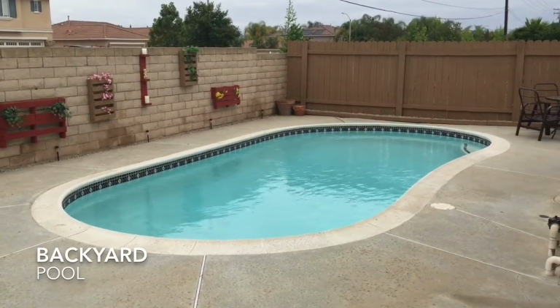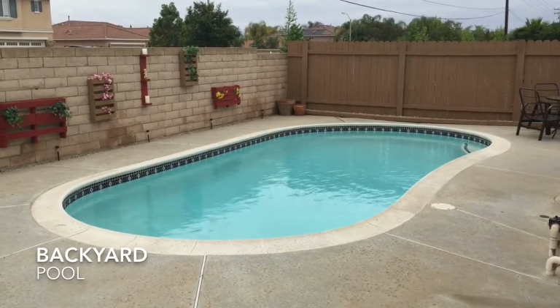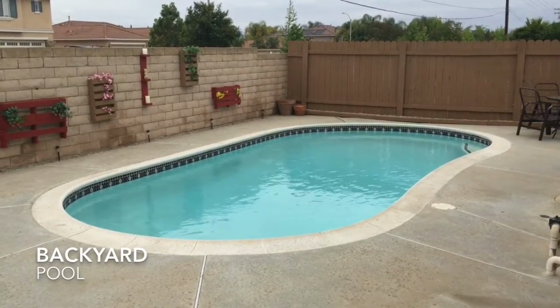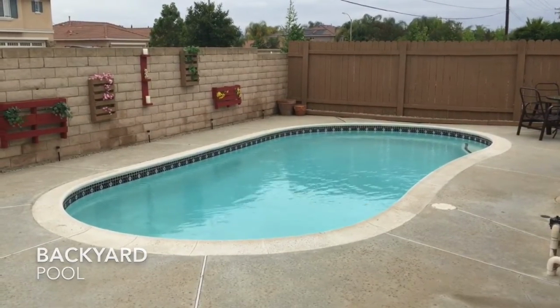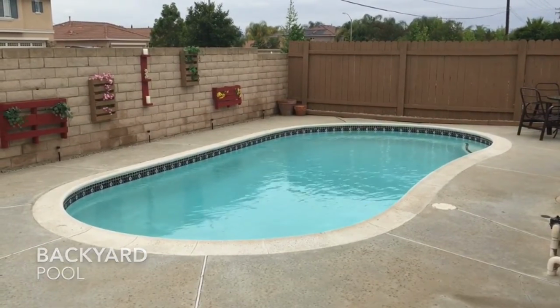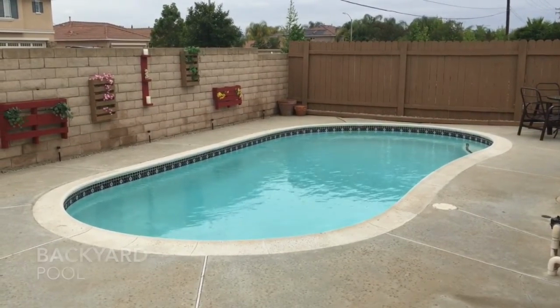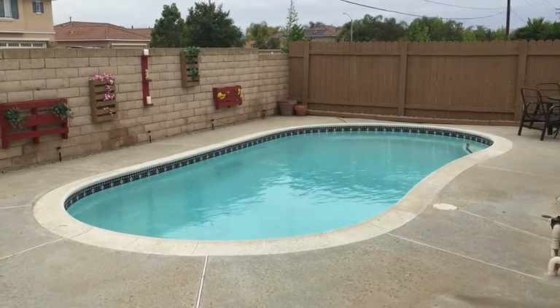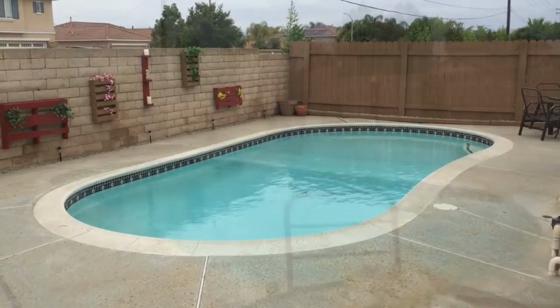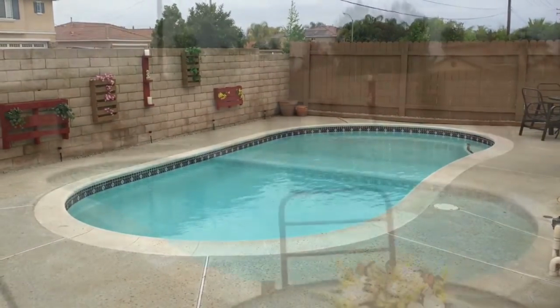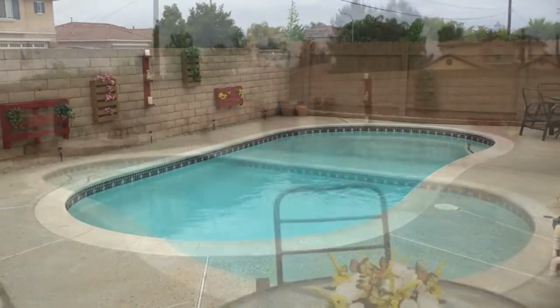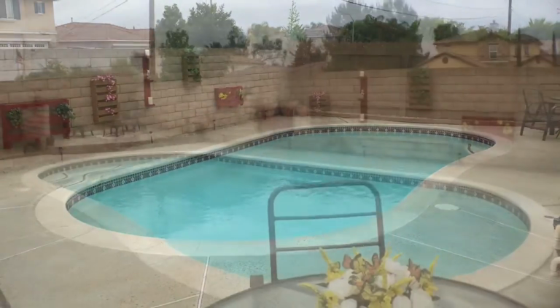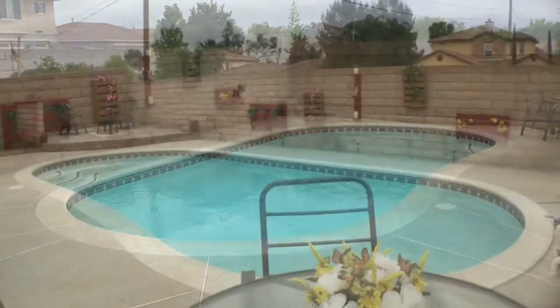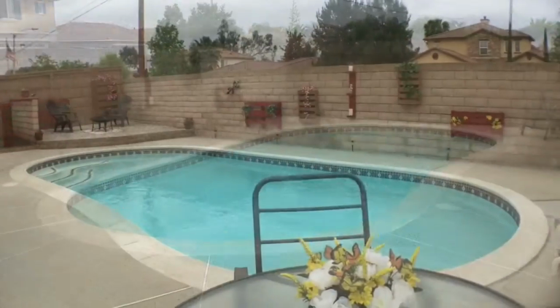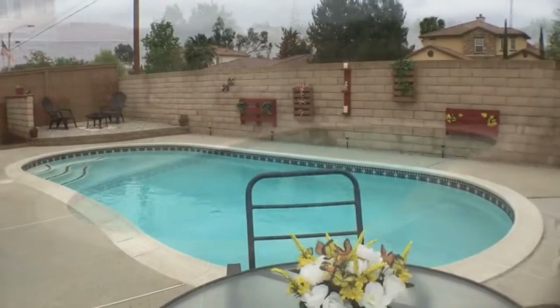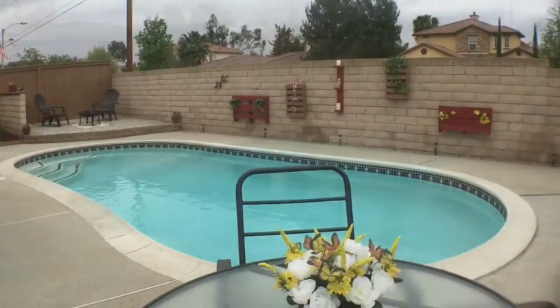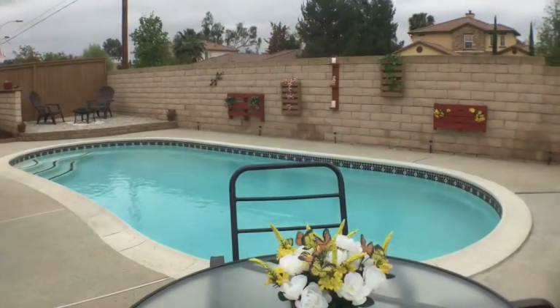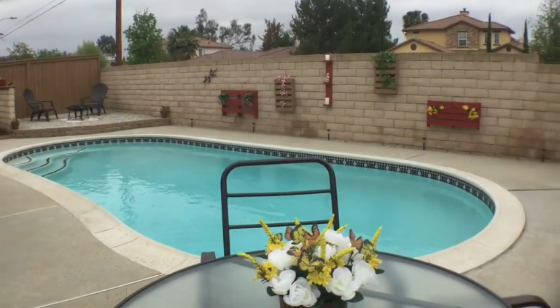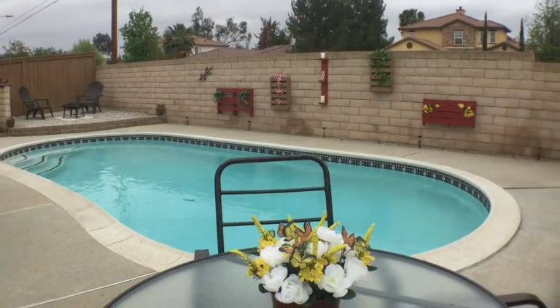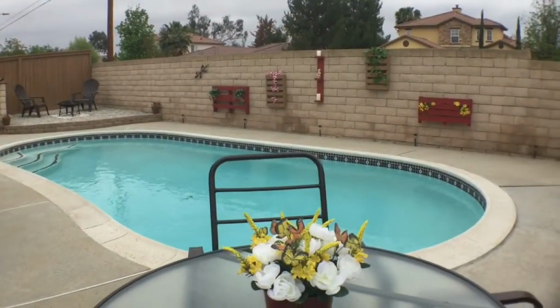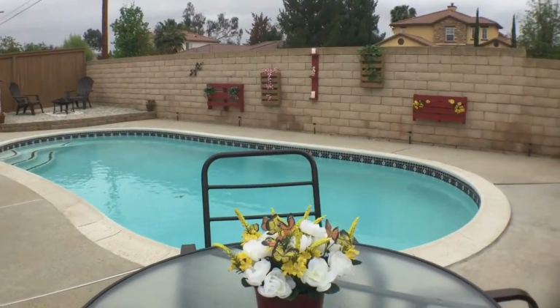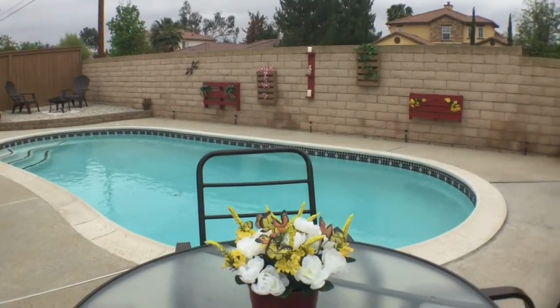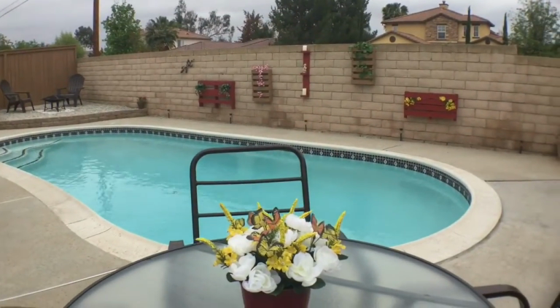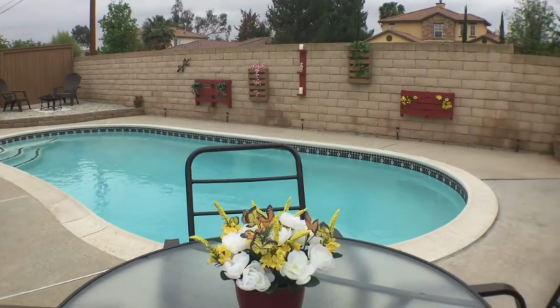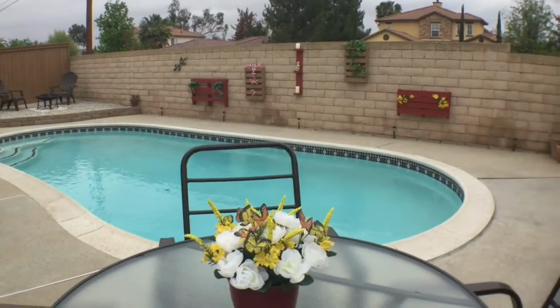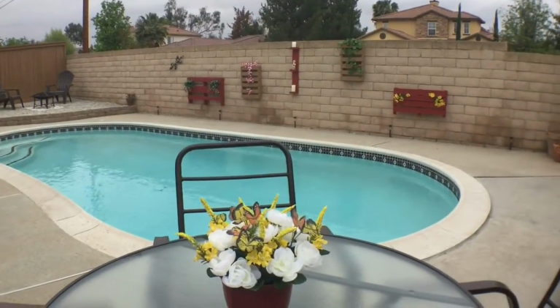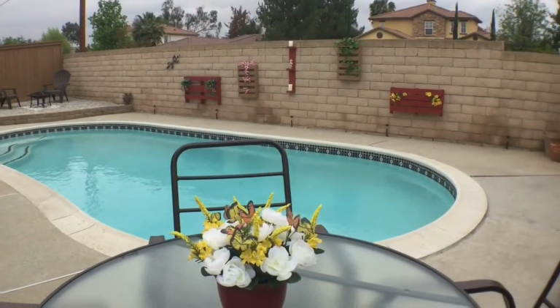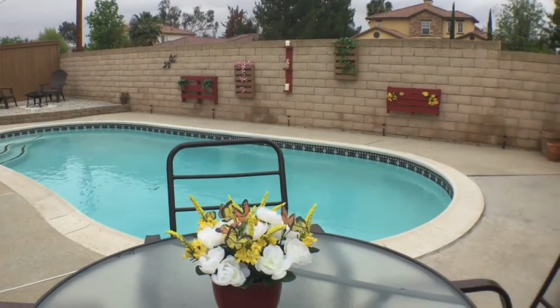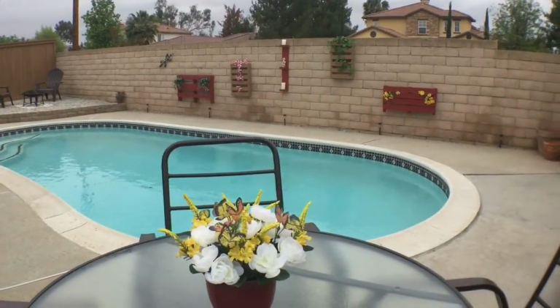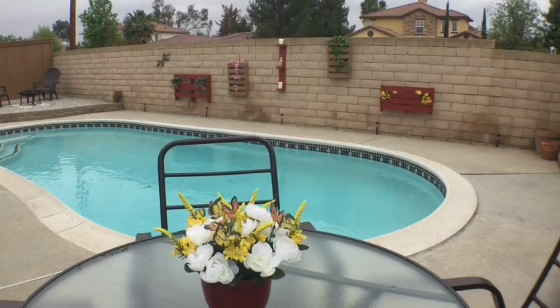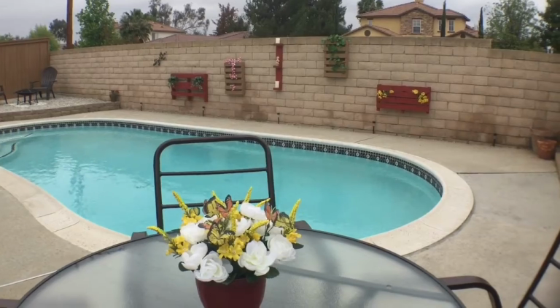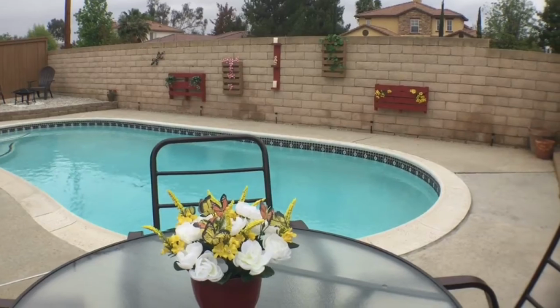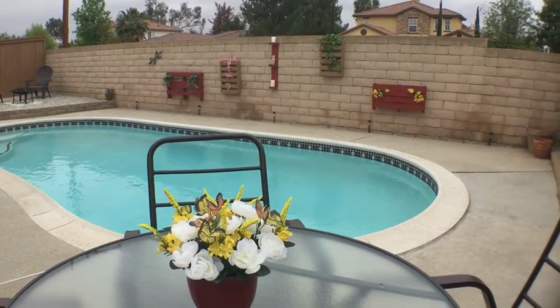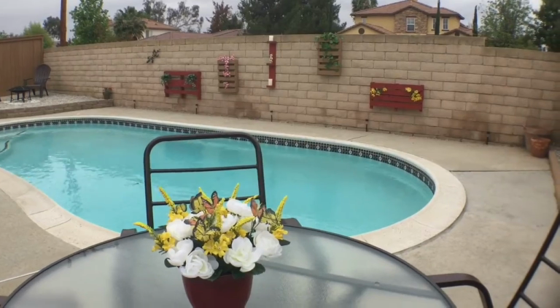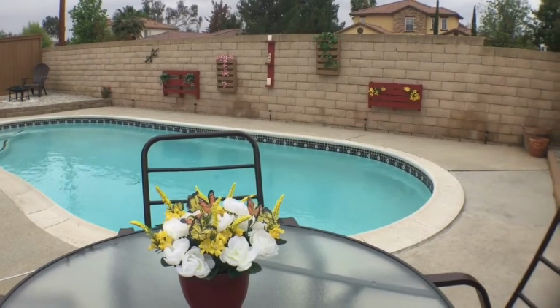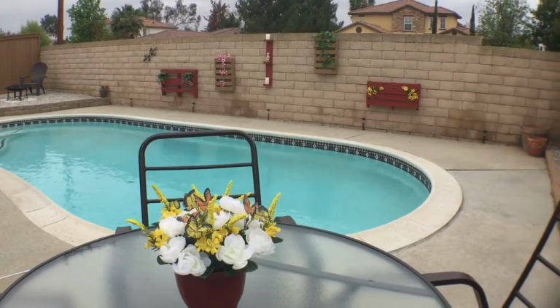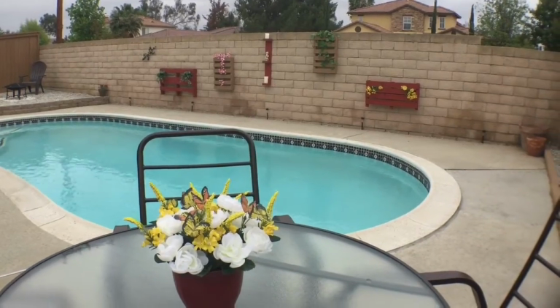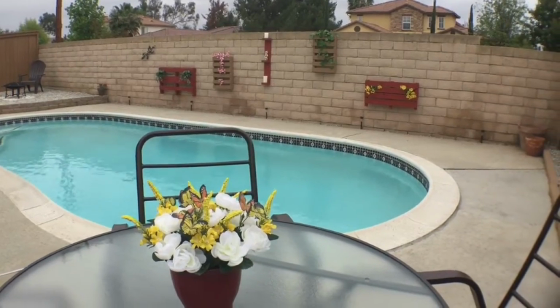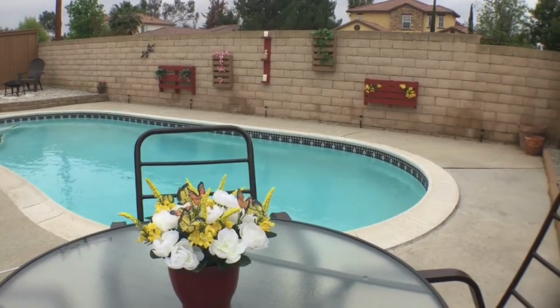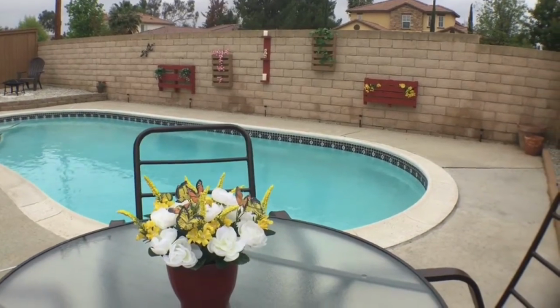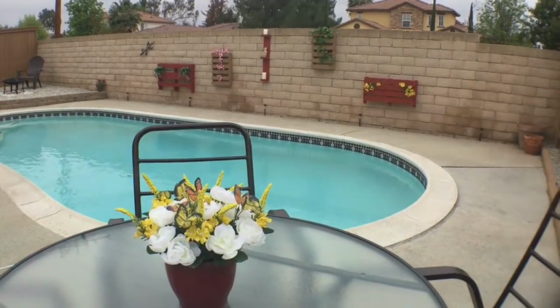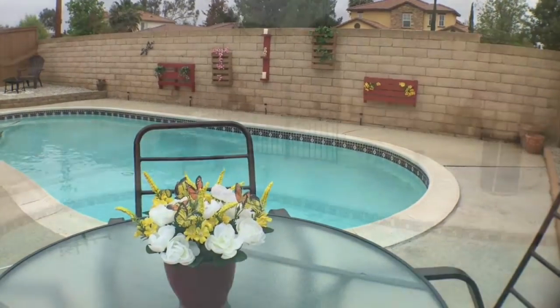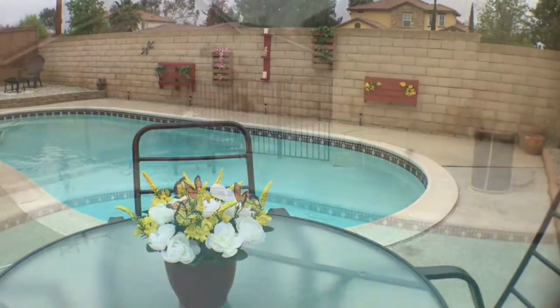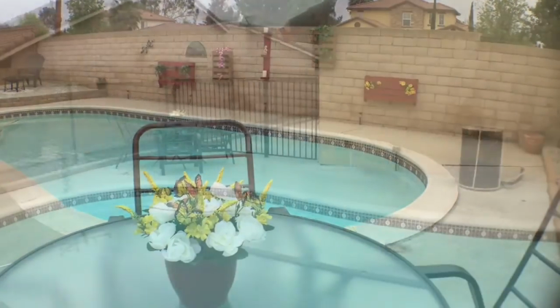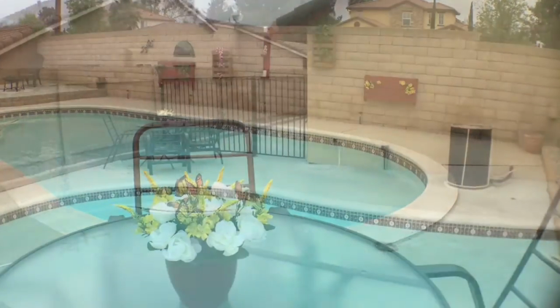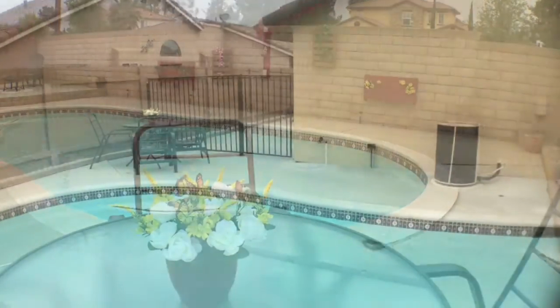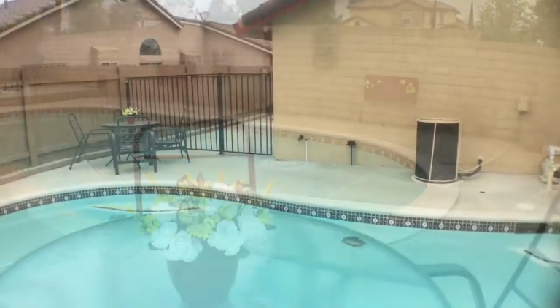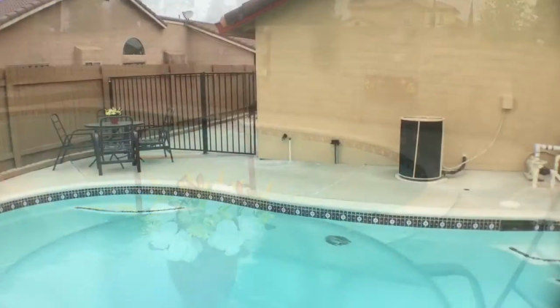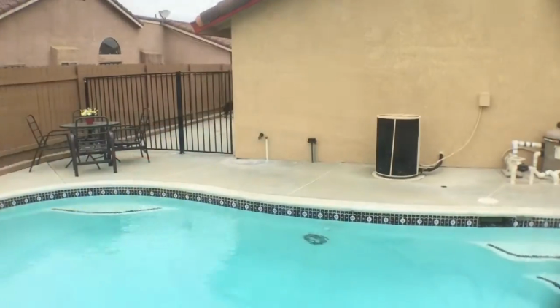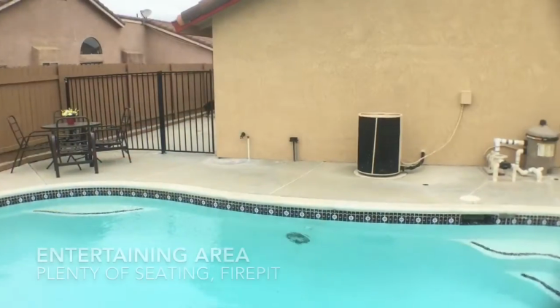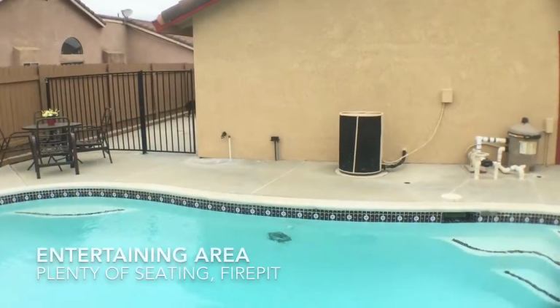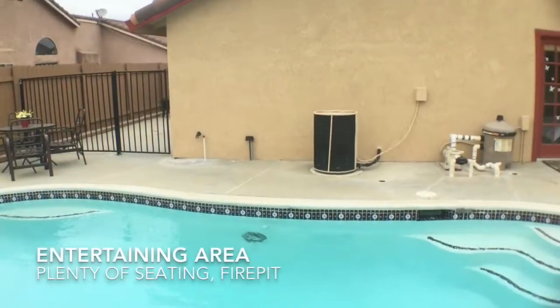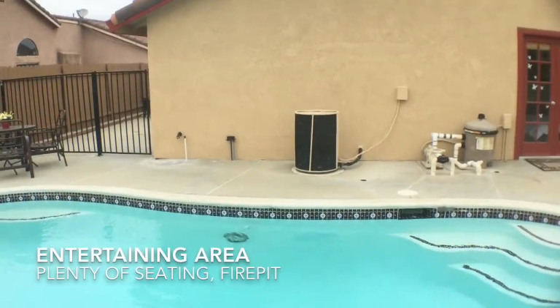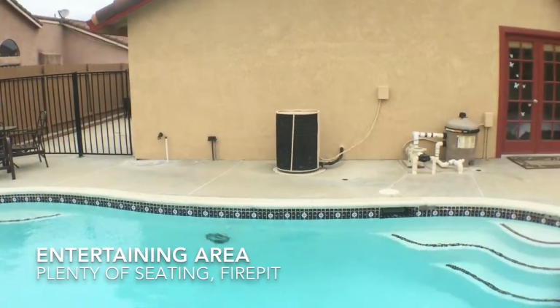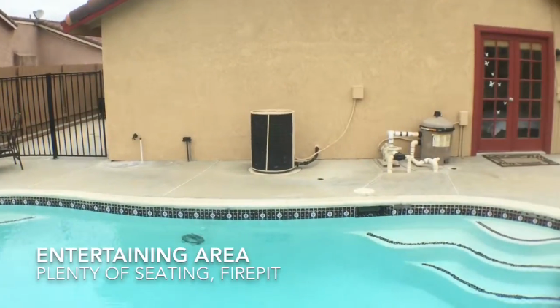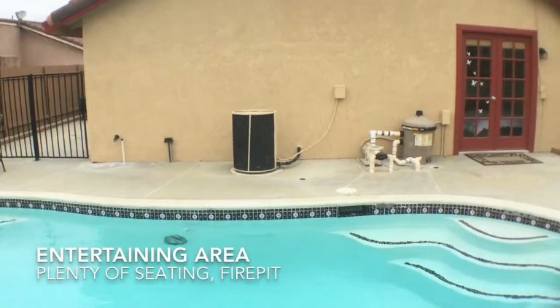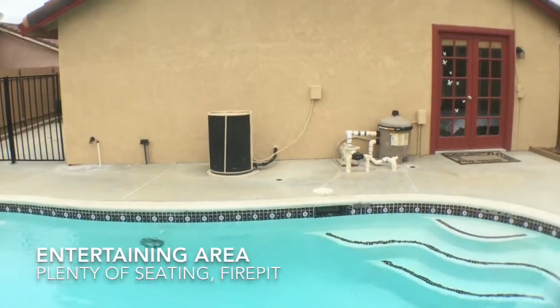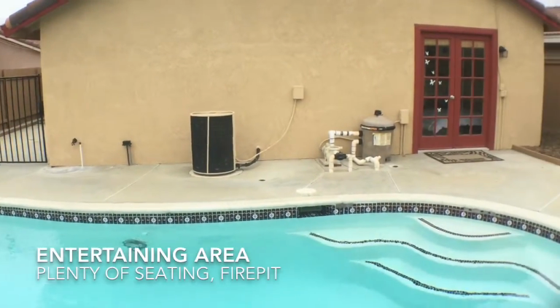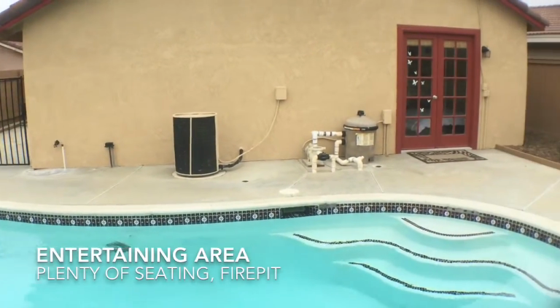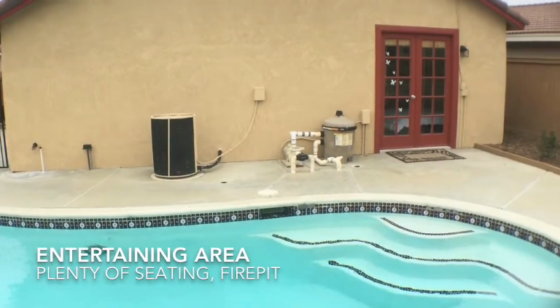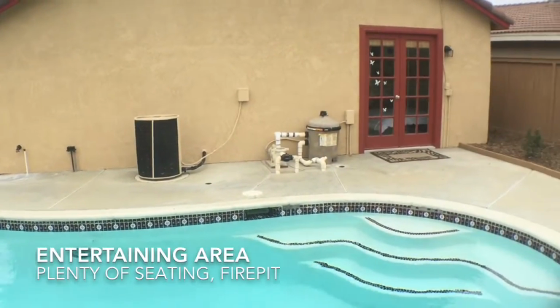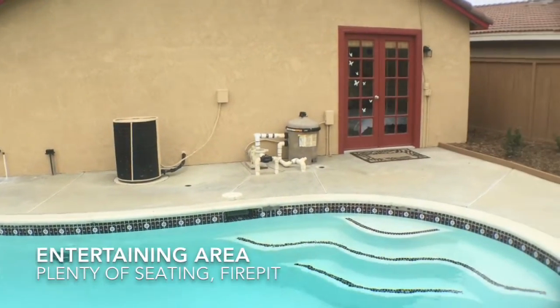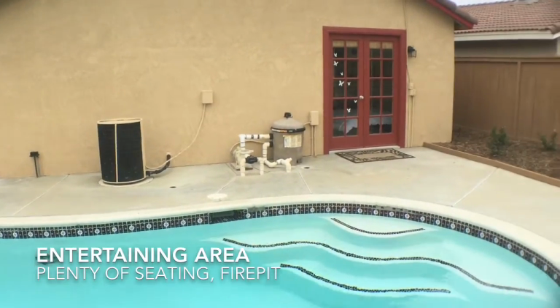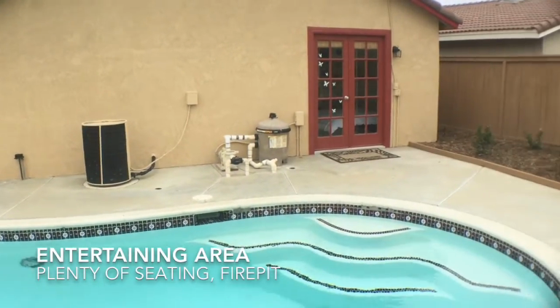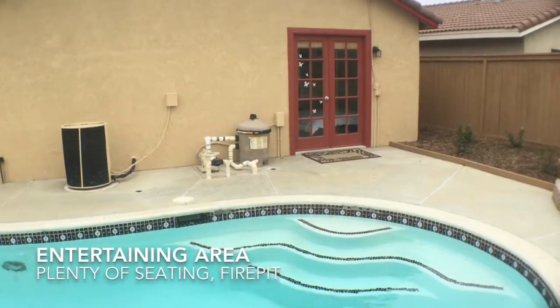But most importantly, this home has a beautiful pool and a backyard that is set up for entertaining, with several places to sit and enjoy the day.